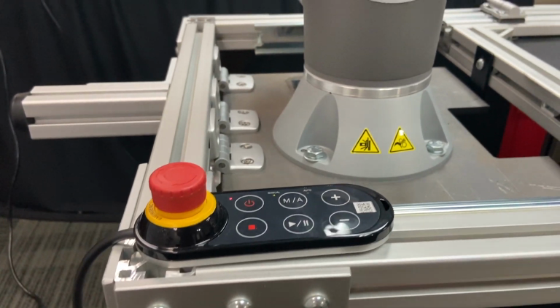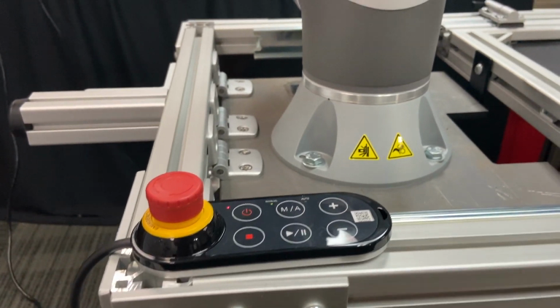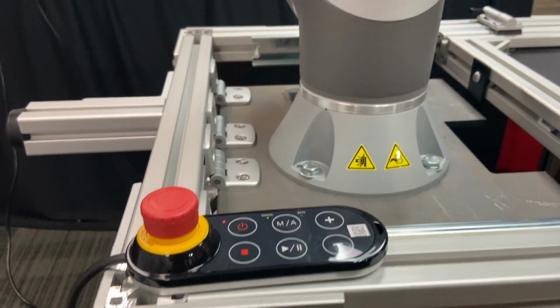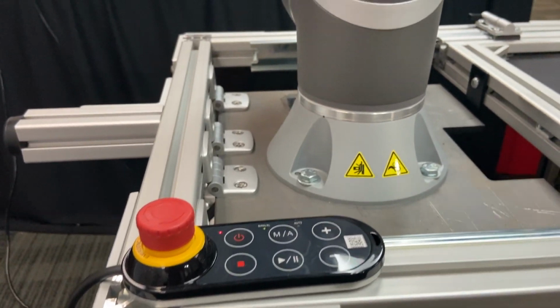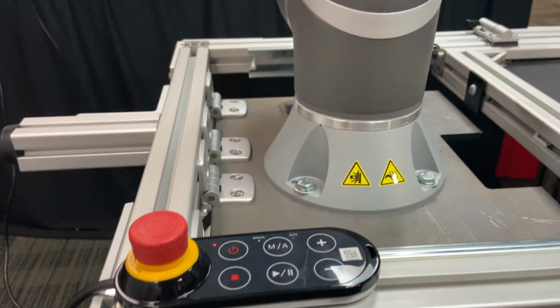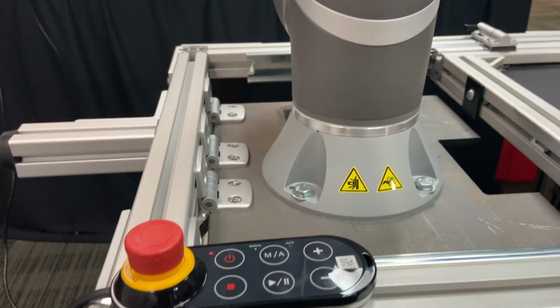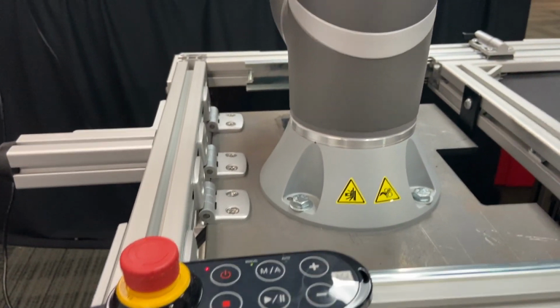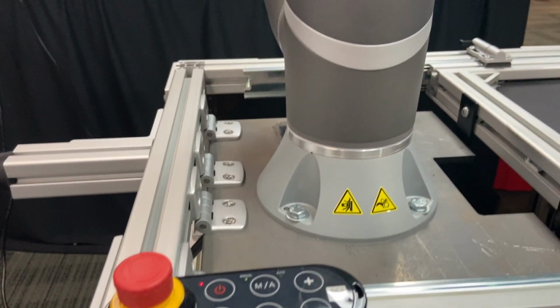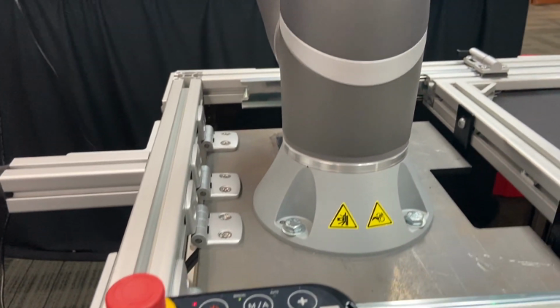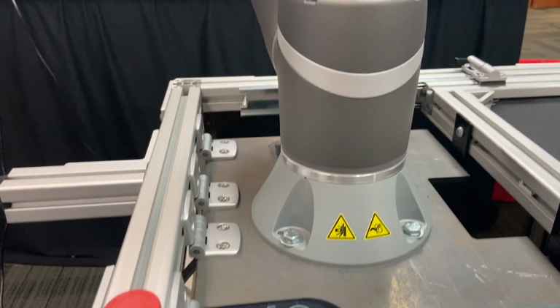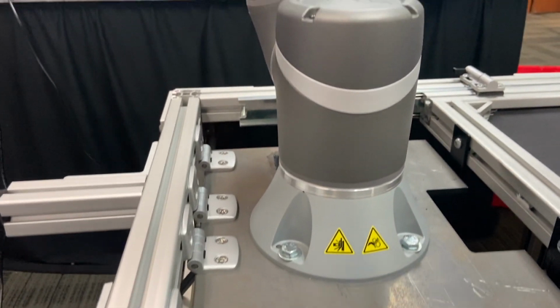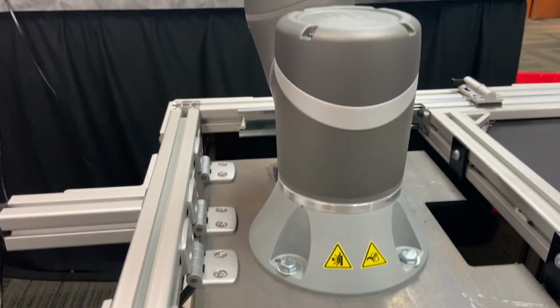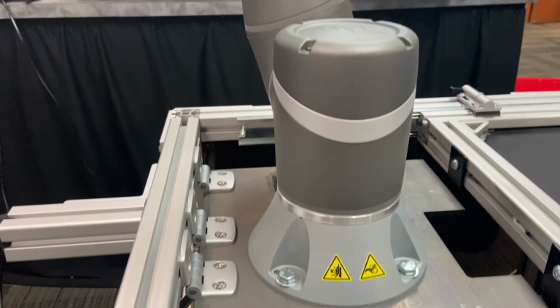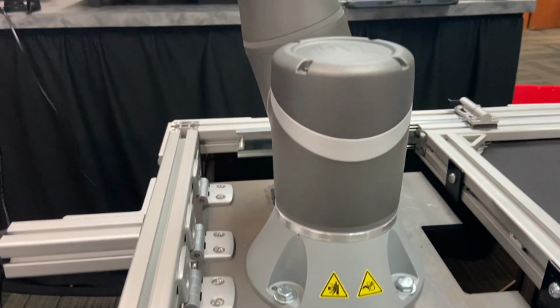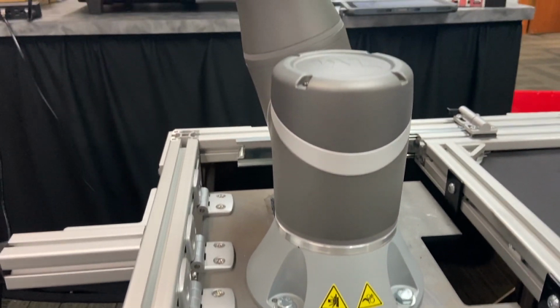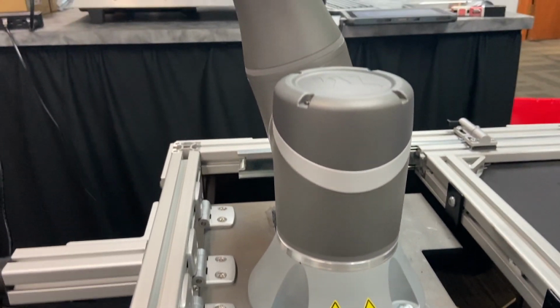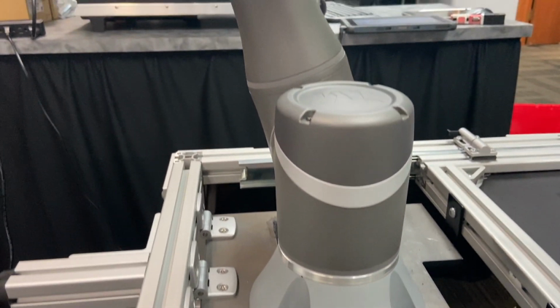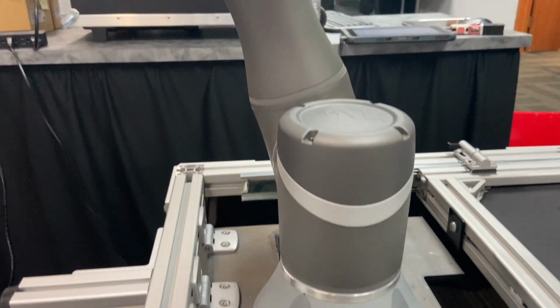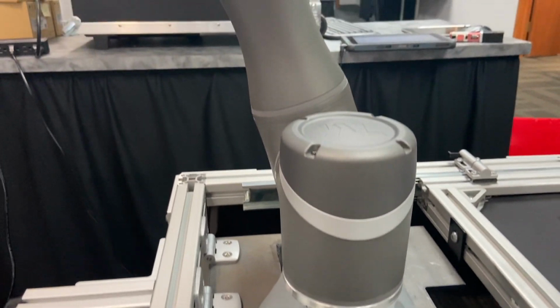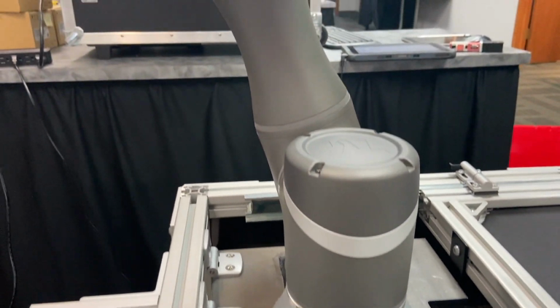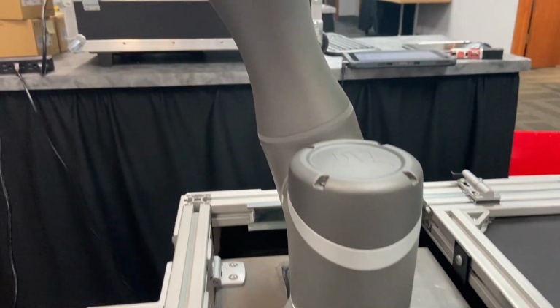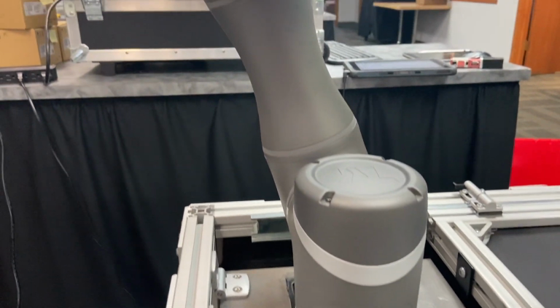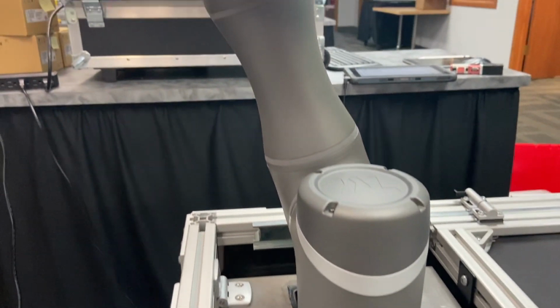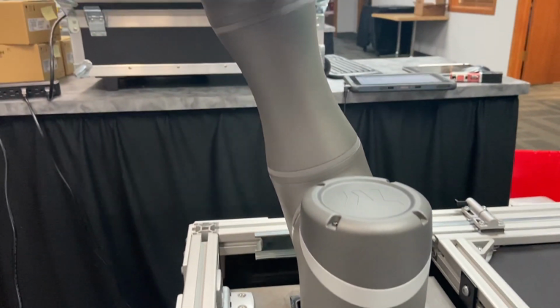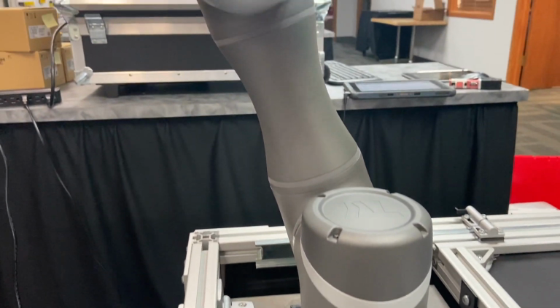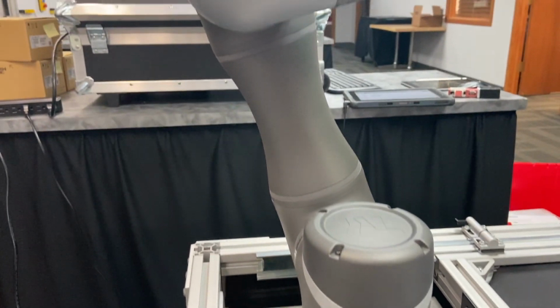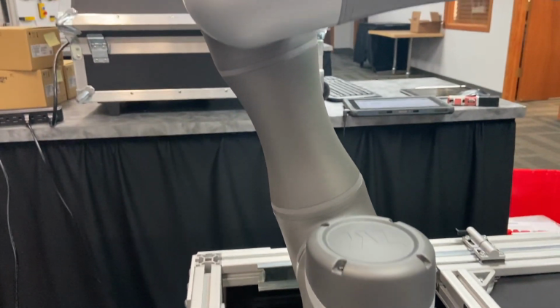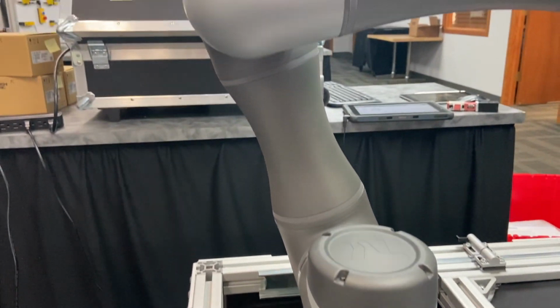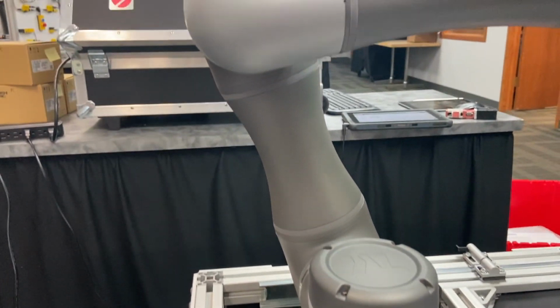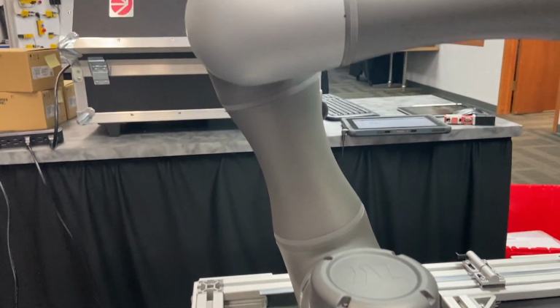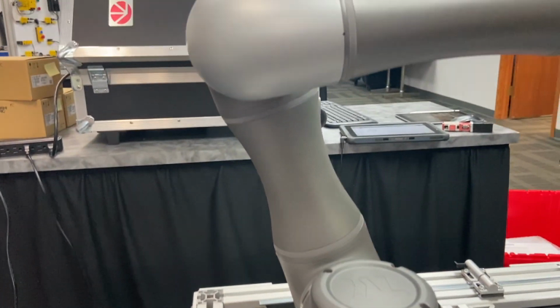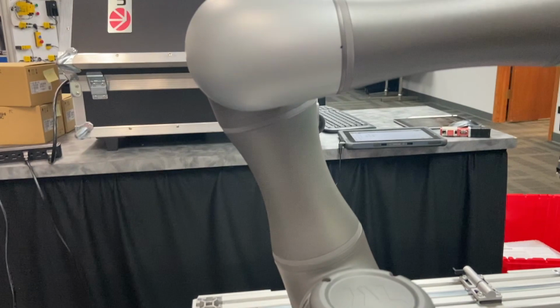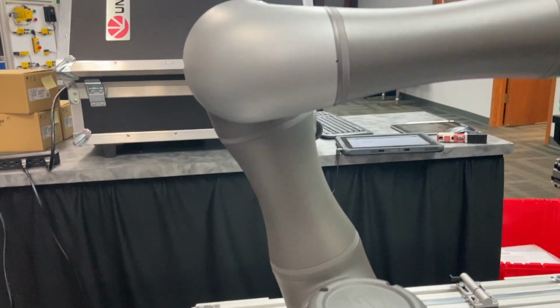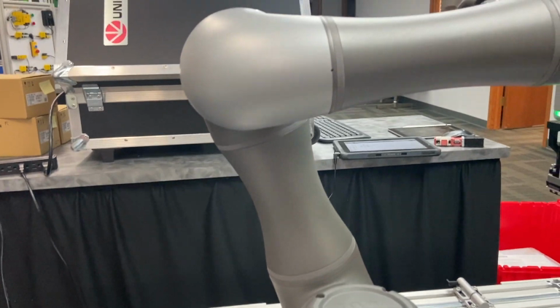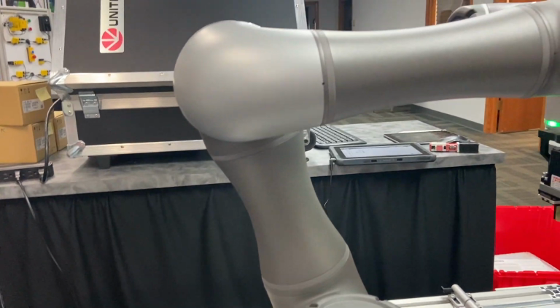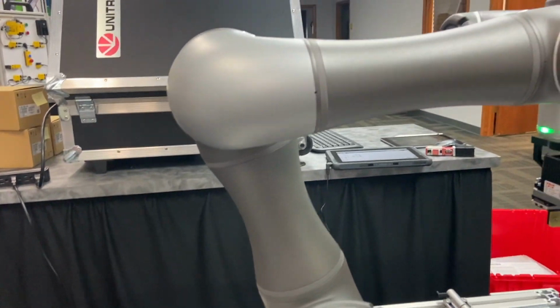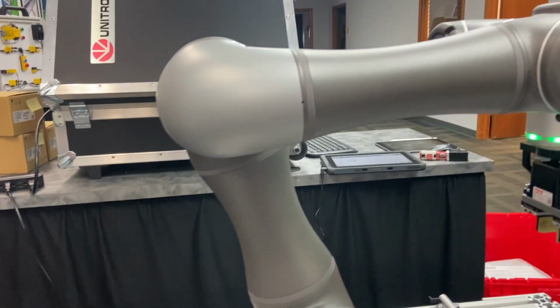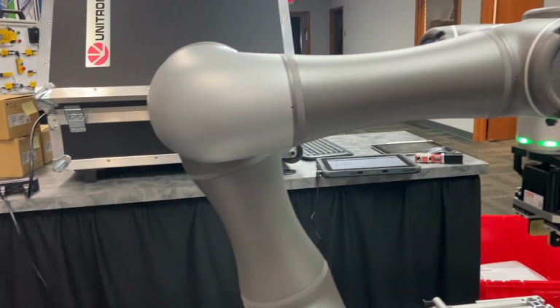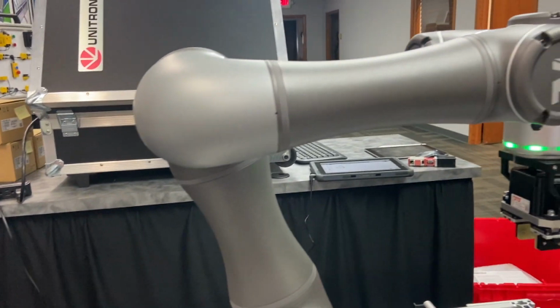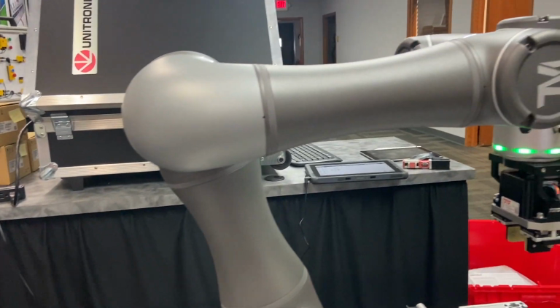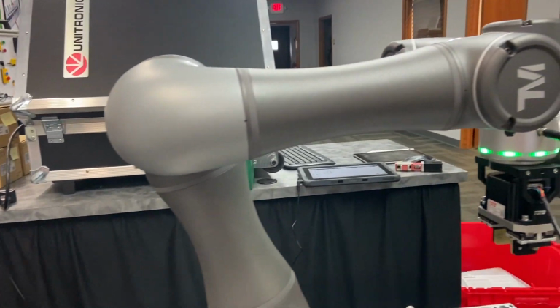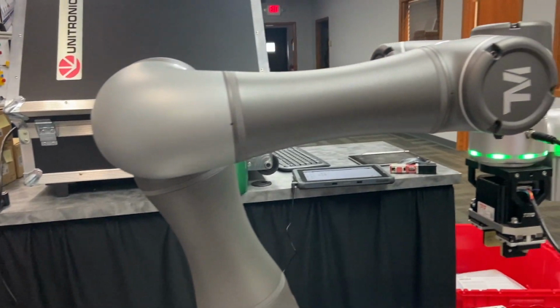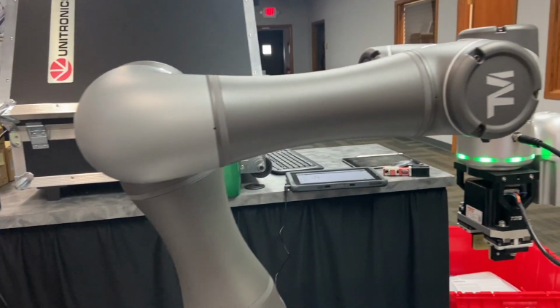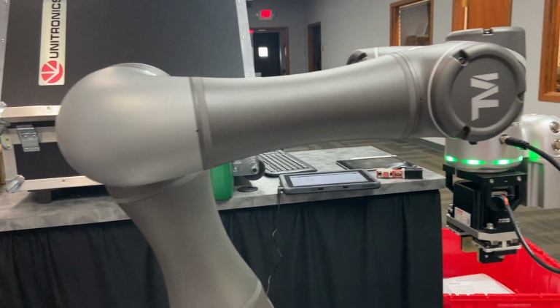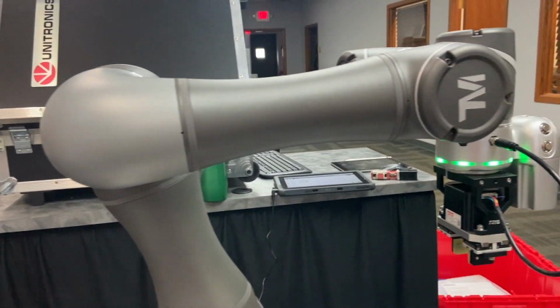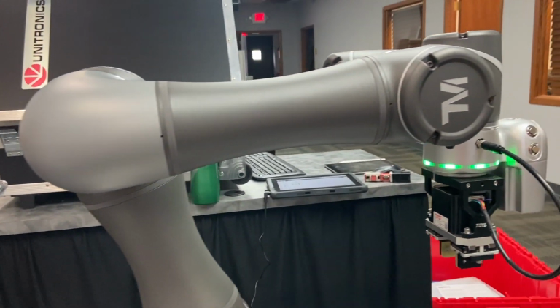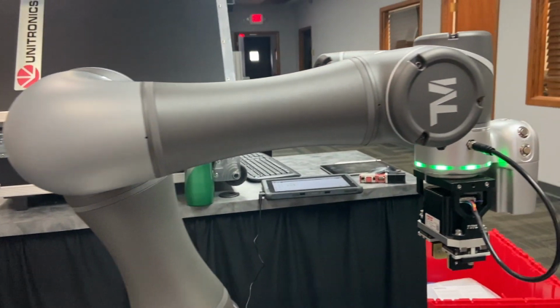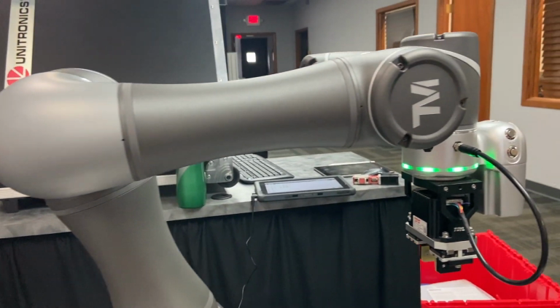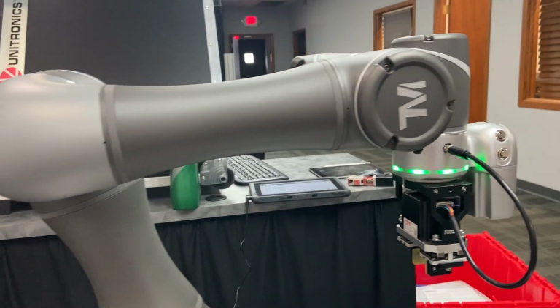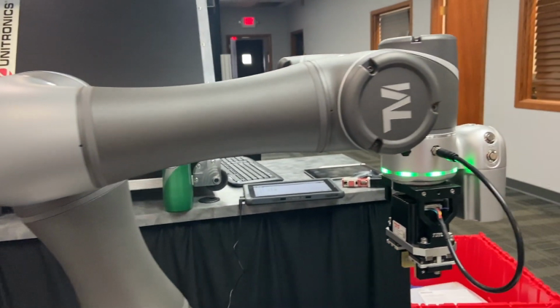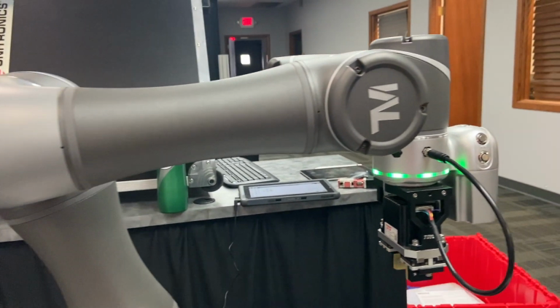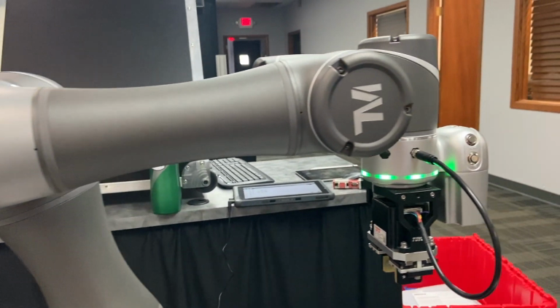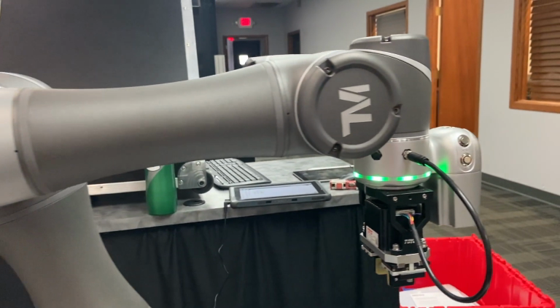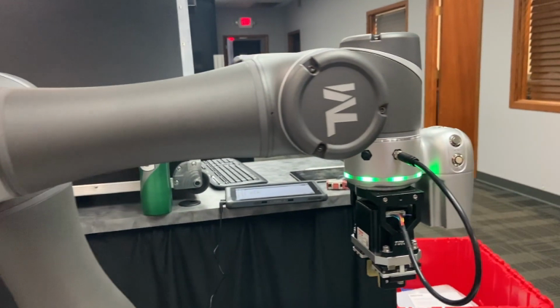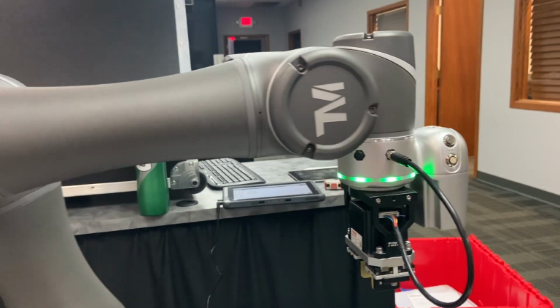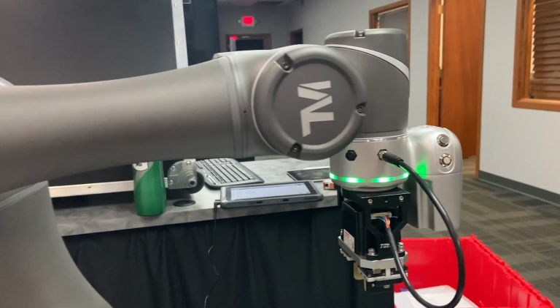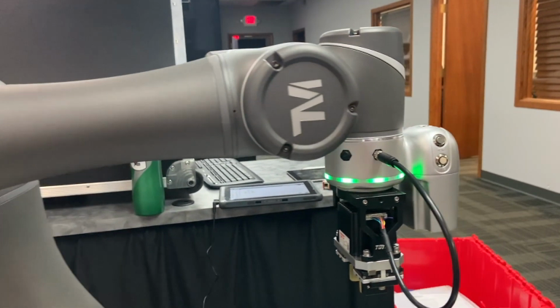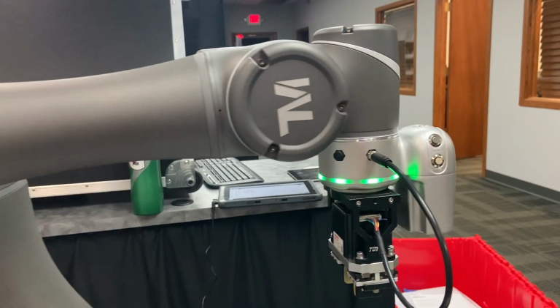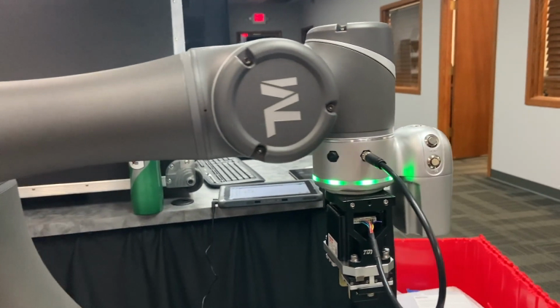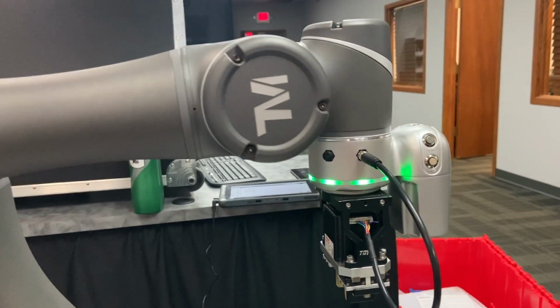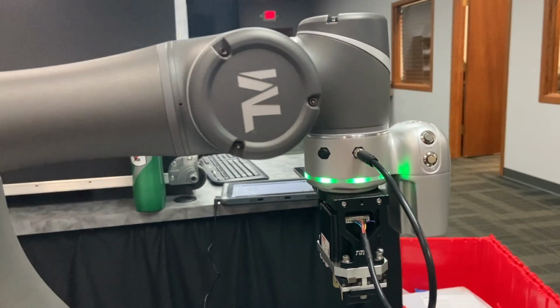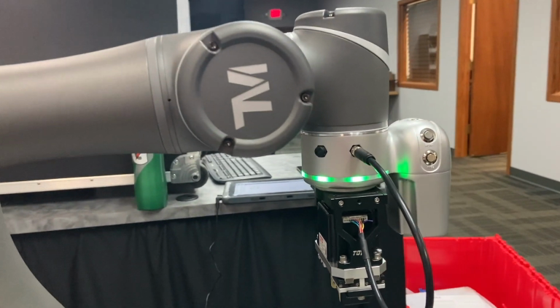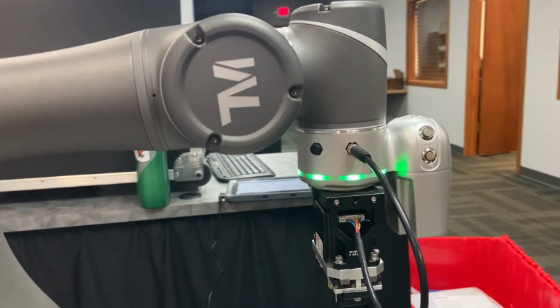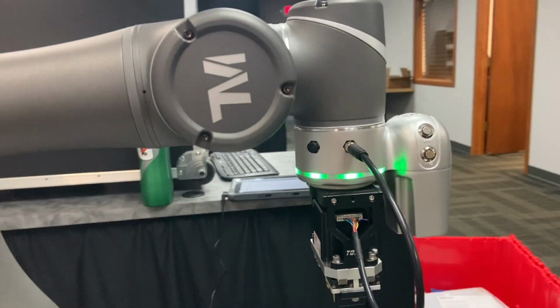Hi, I'm Mick Clark, engineer with iMac Motion Control and Tri-Phase Automation. Today I'll be talking about the Techman Collaborative Robot.